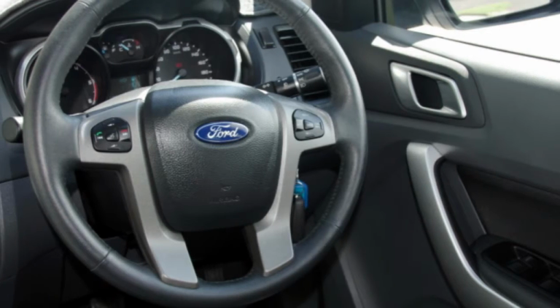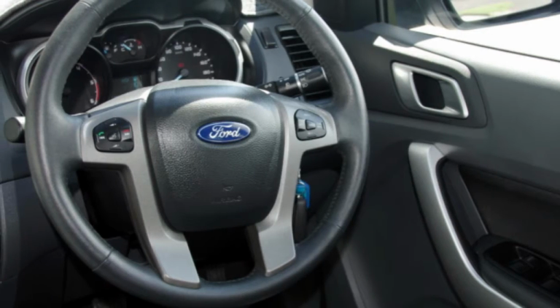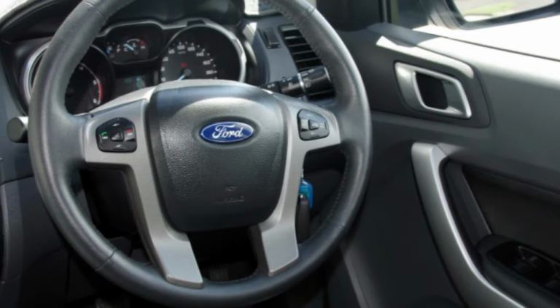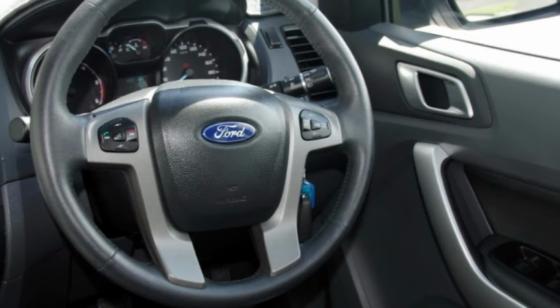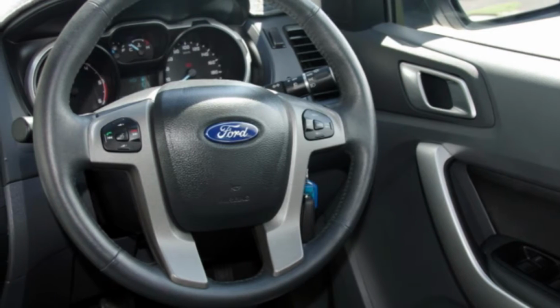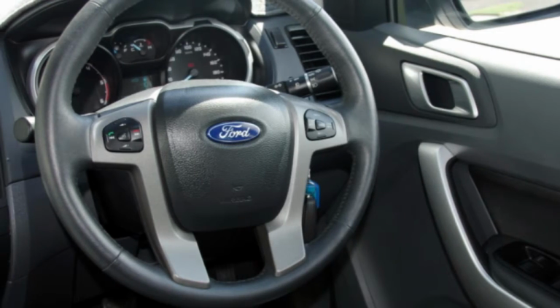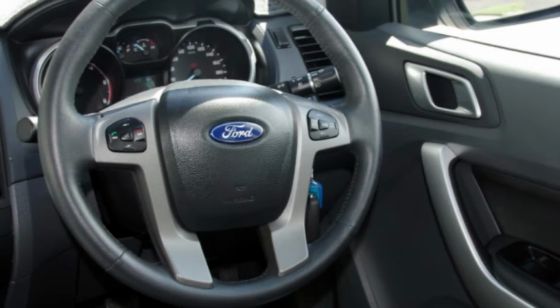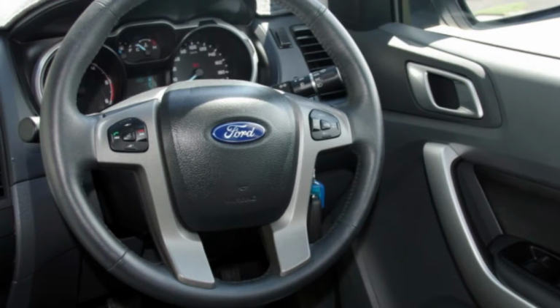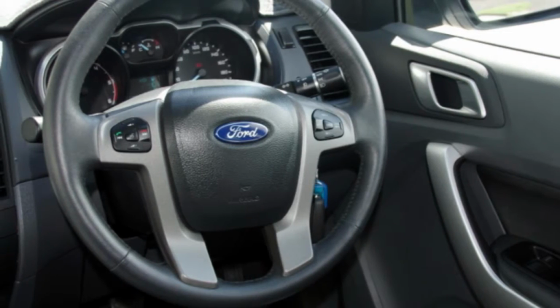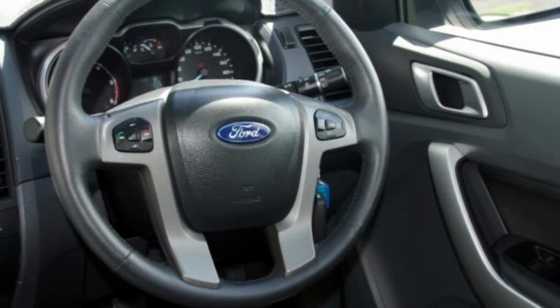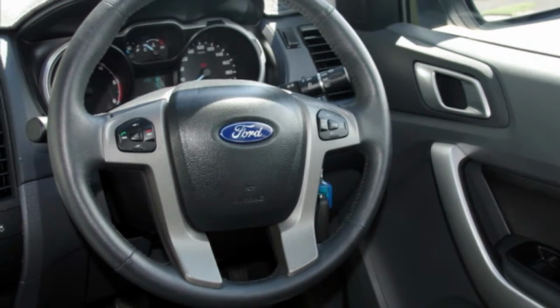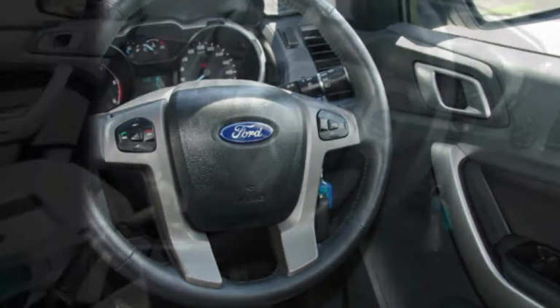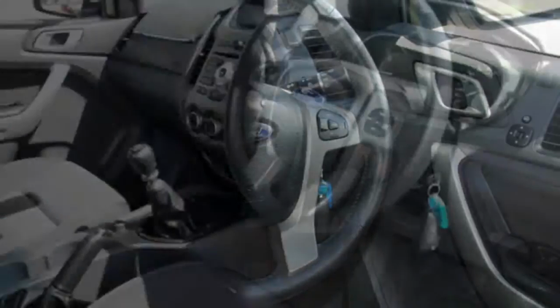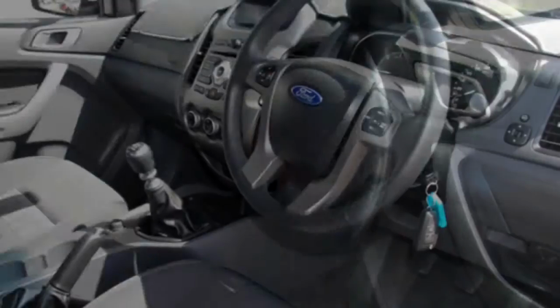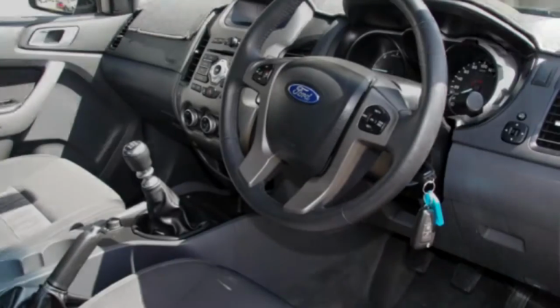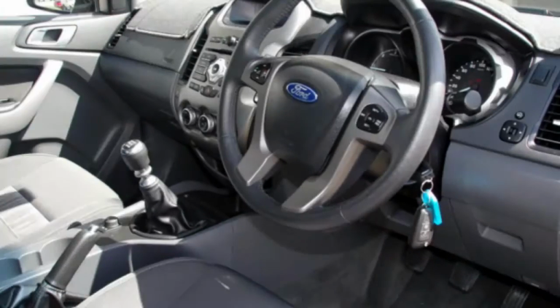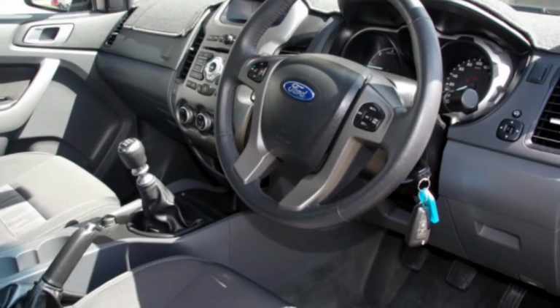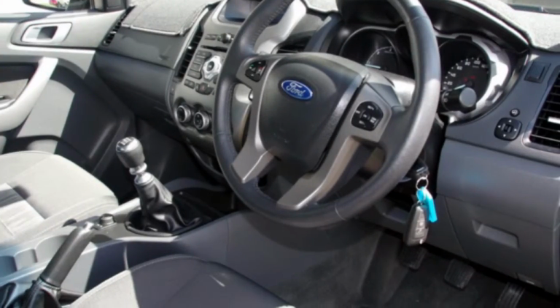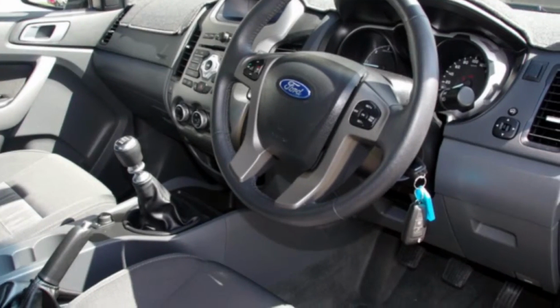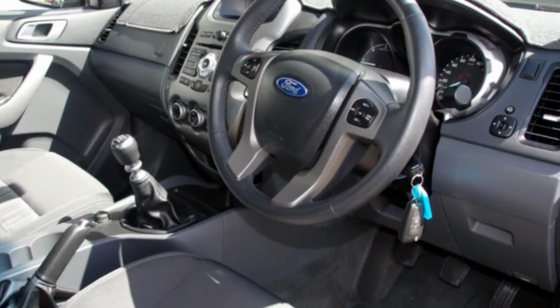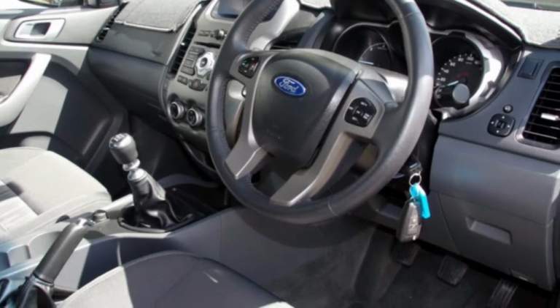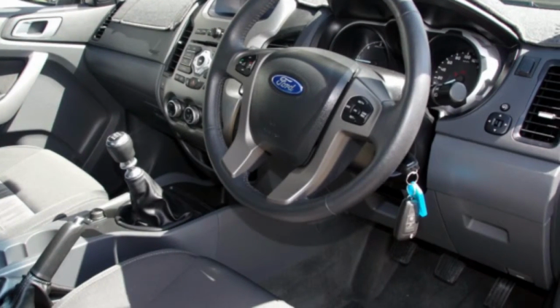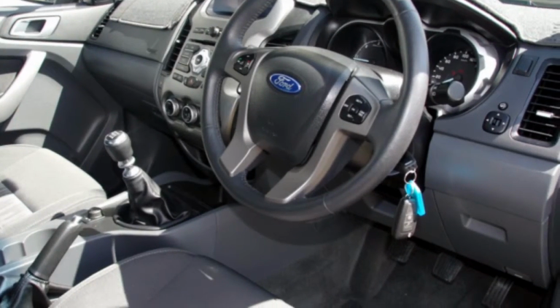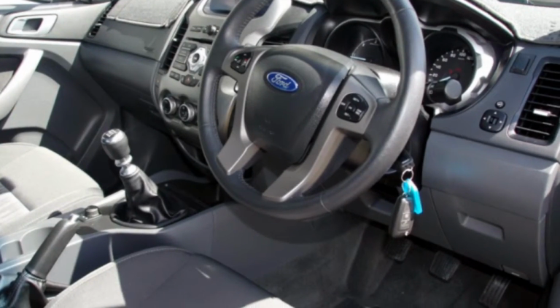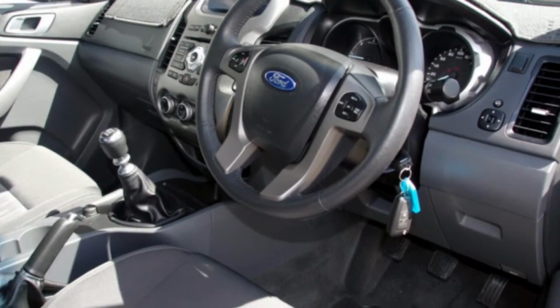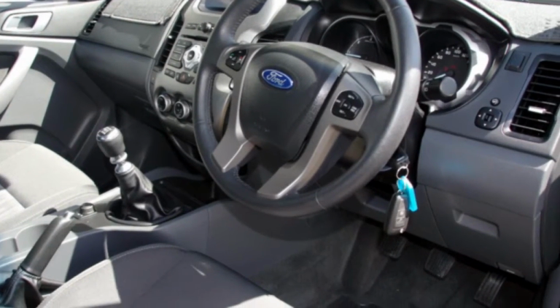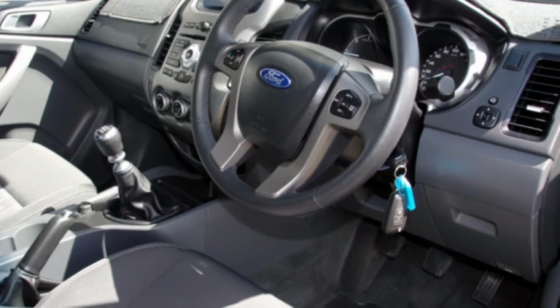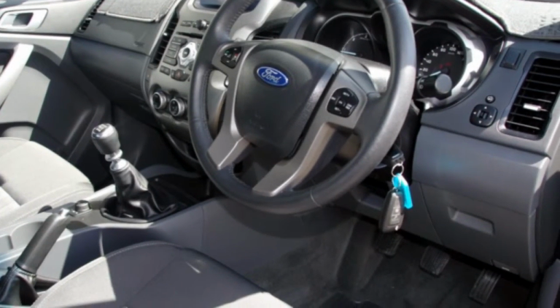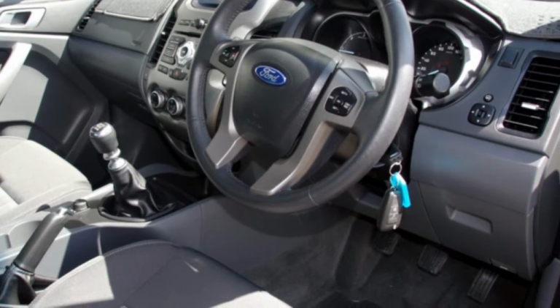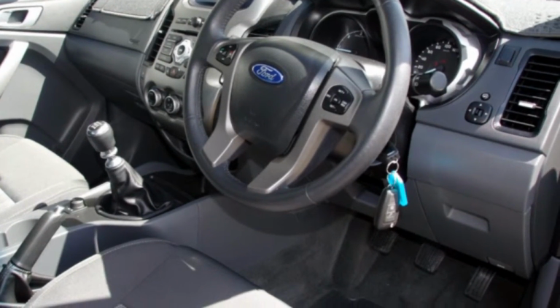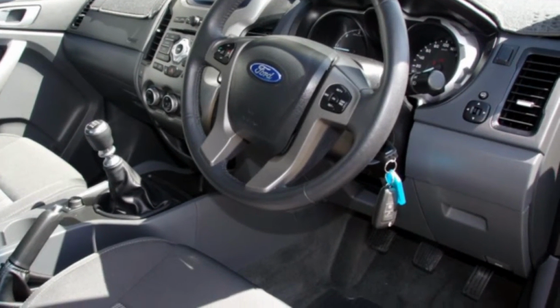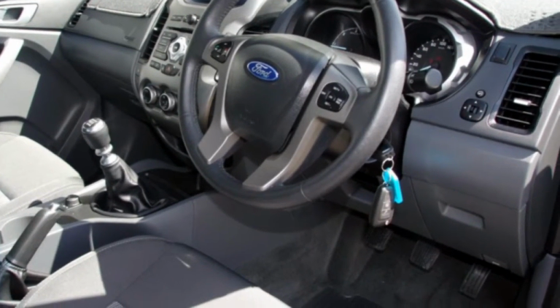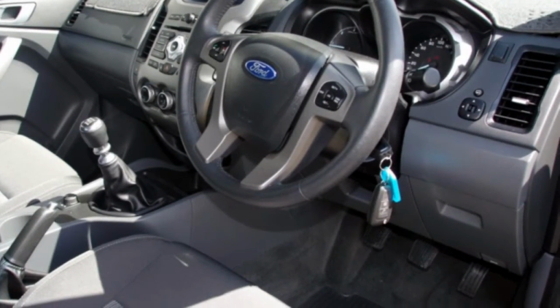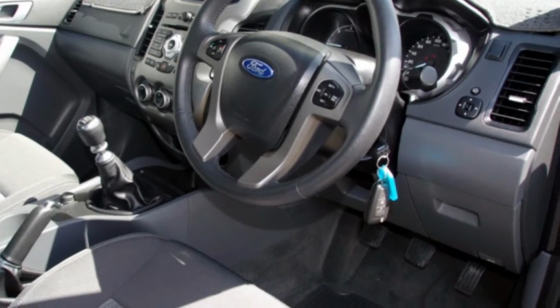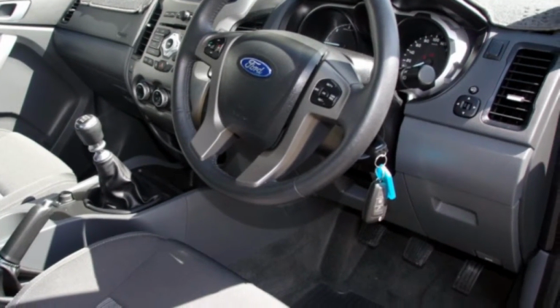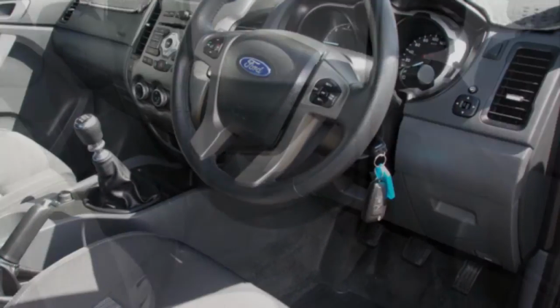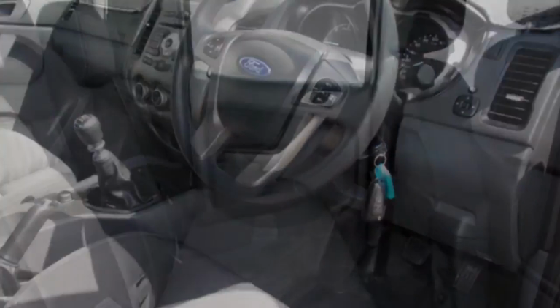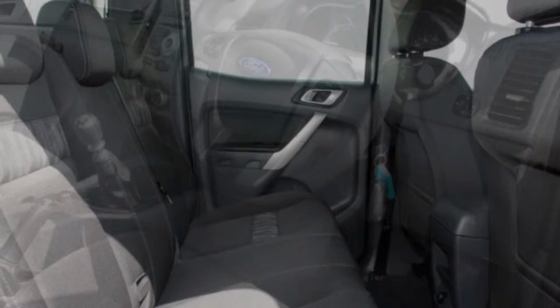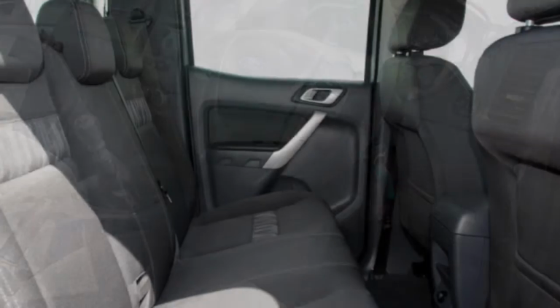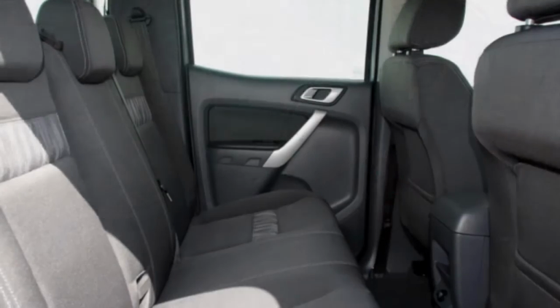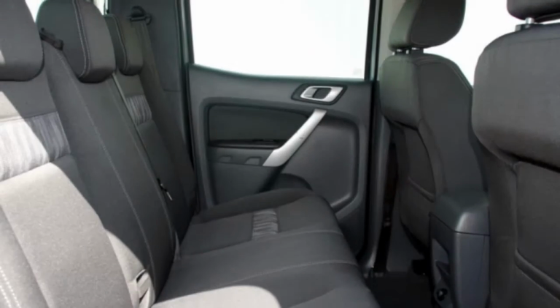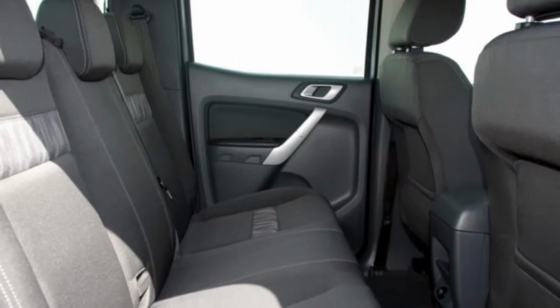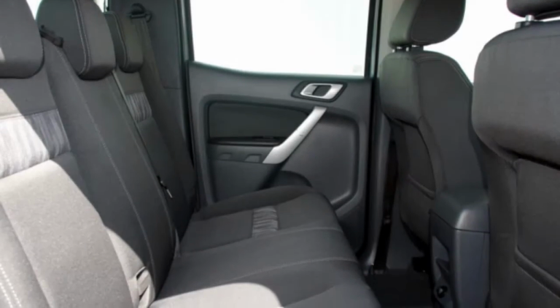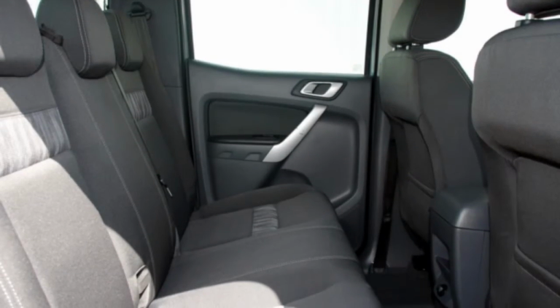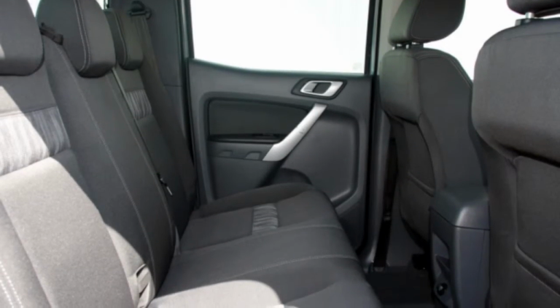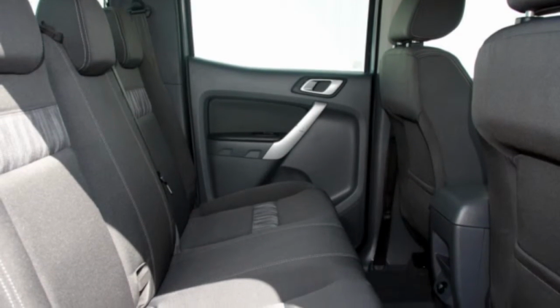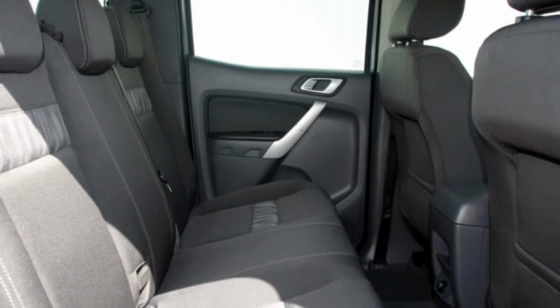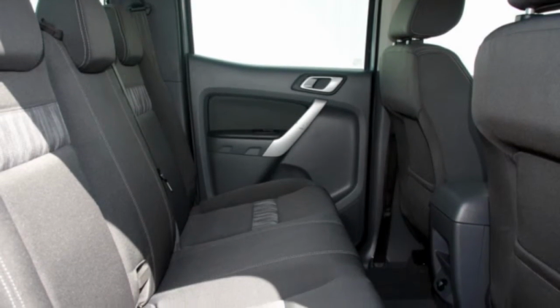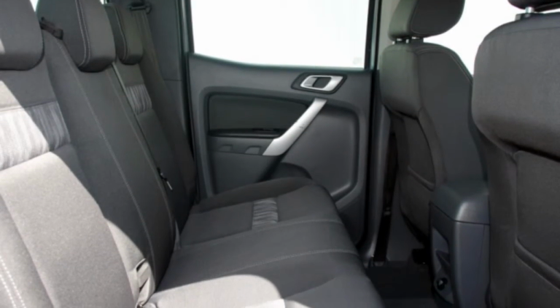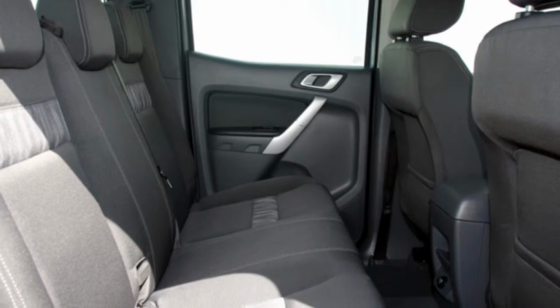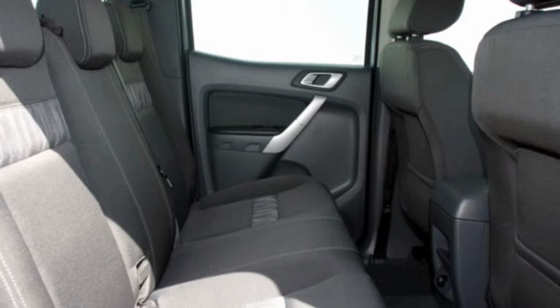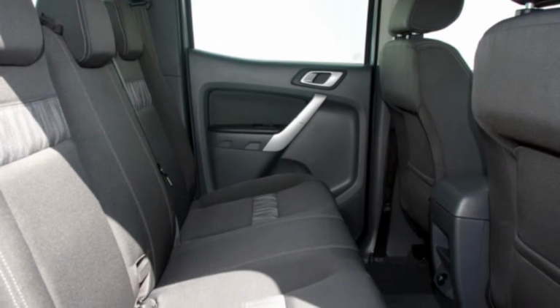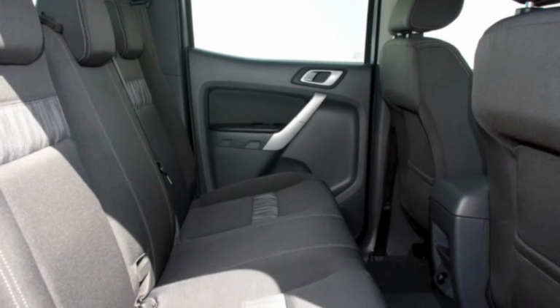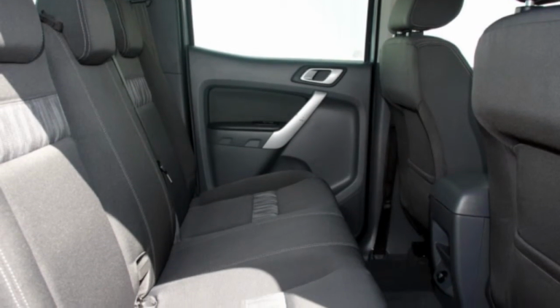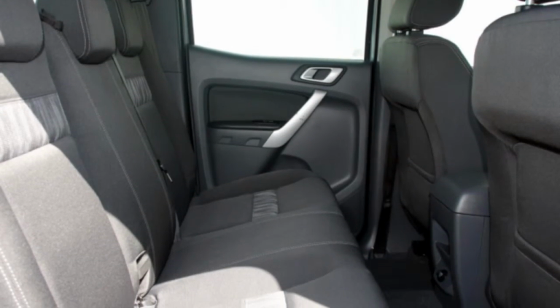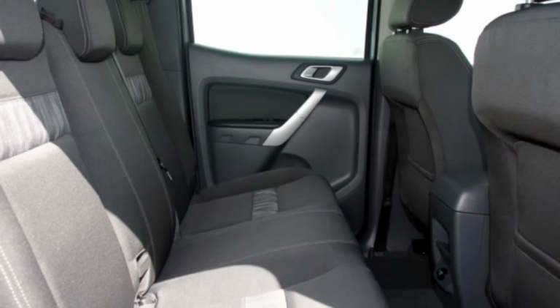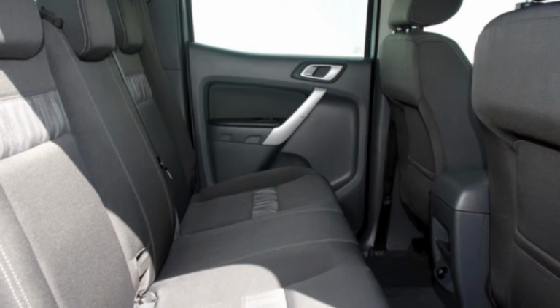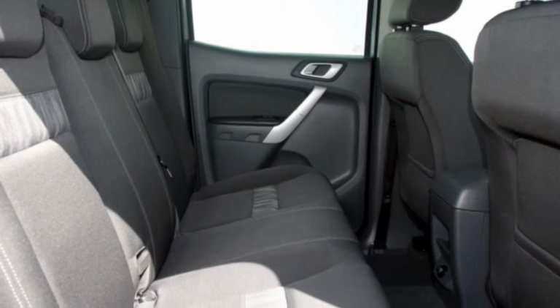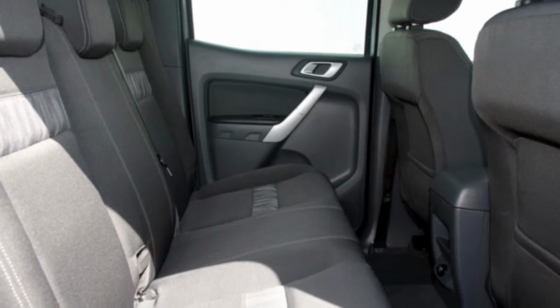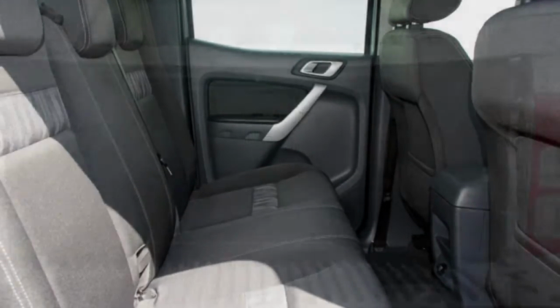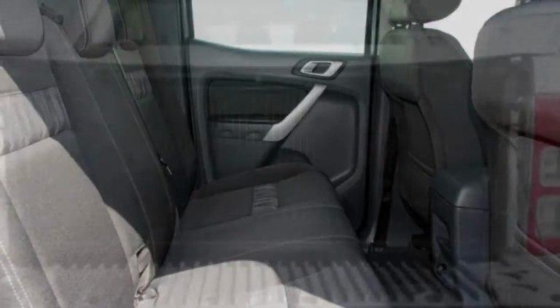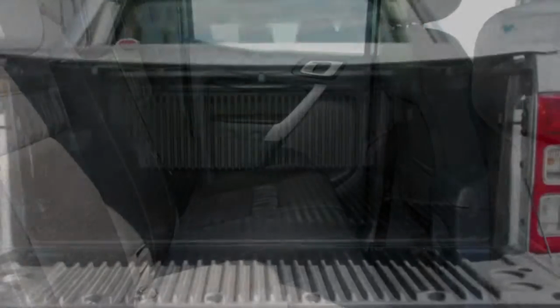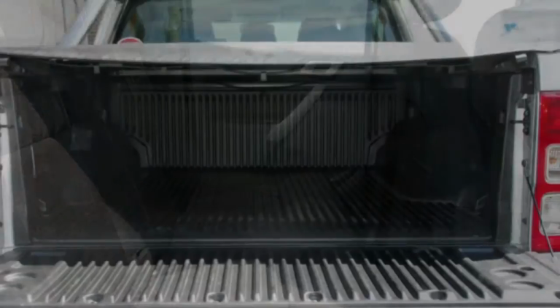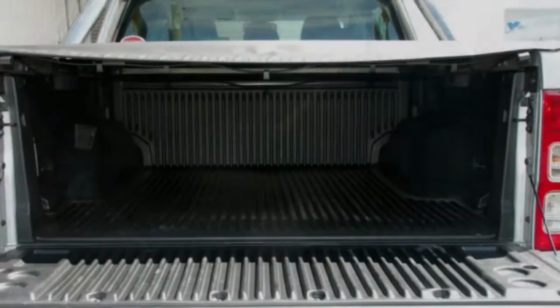This vehicle has all the features you could dream of: tow bar, cruise control, alloy wheels, power steering and more.